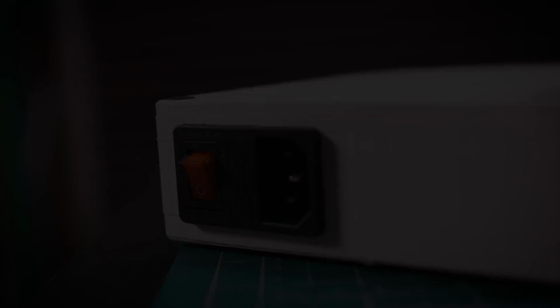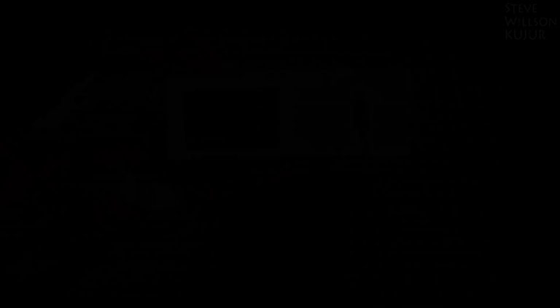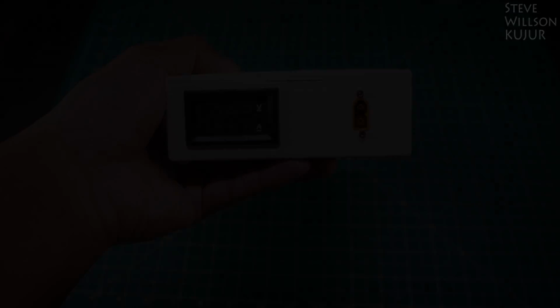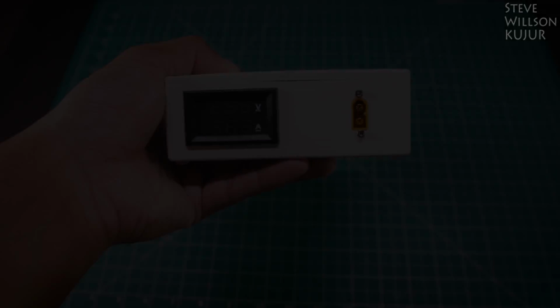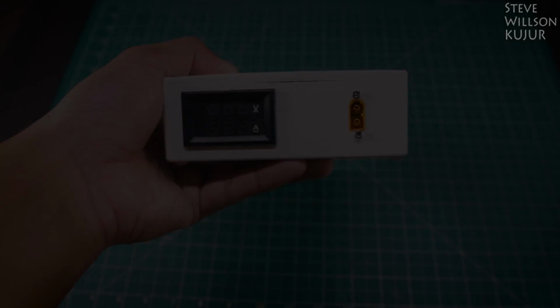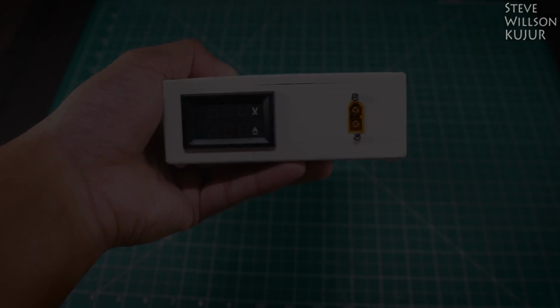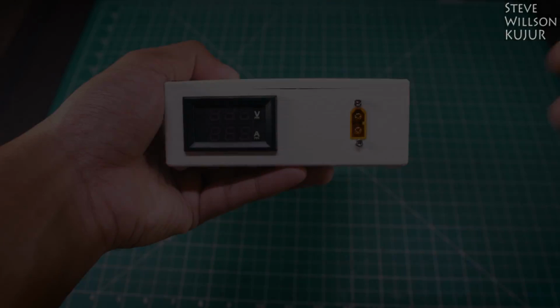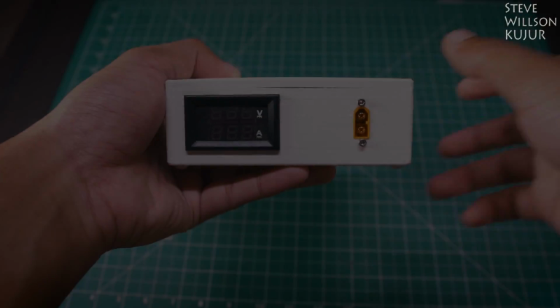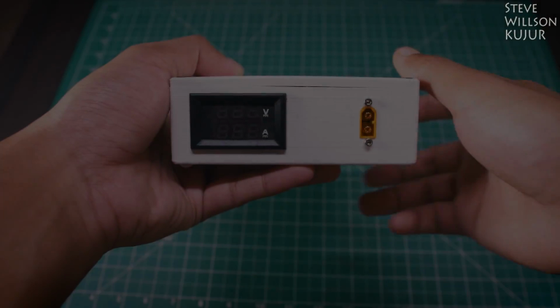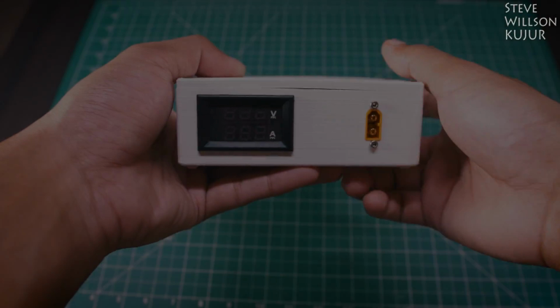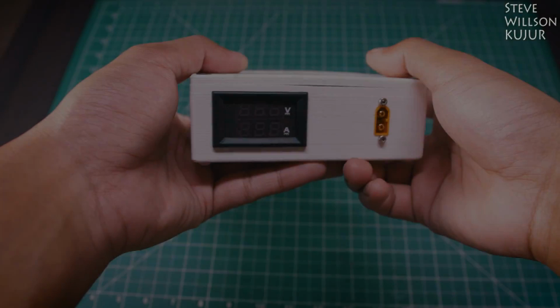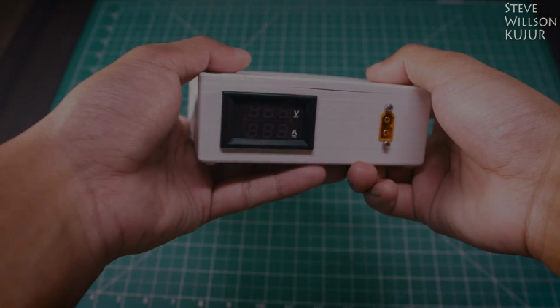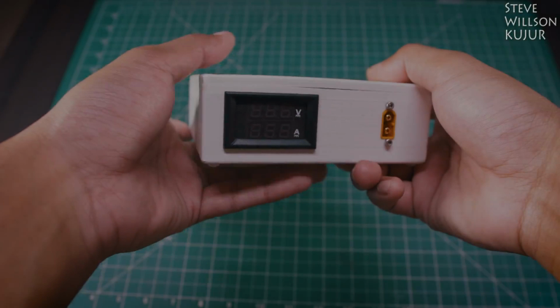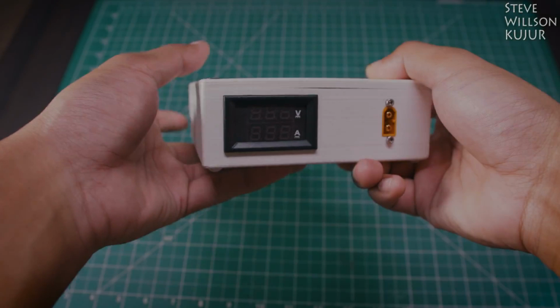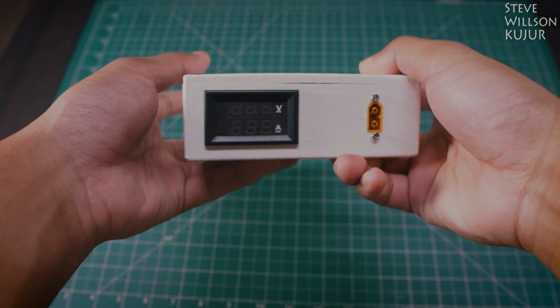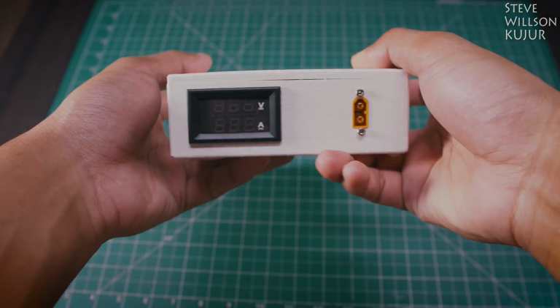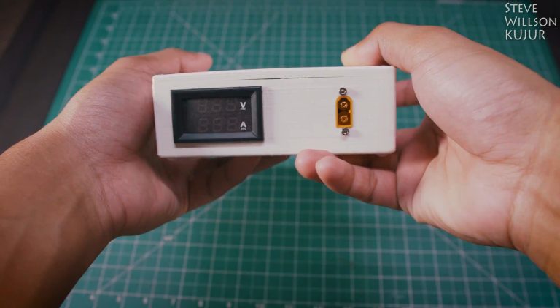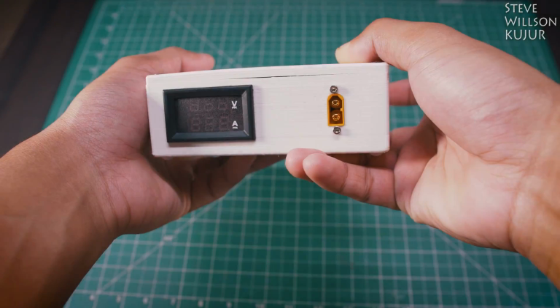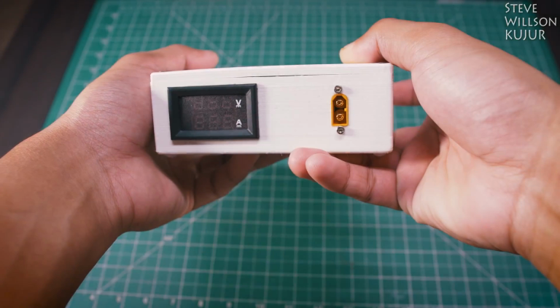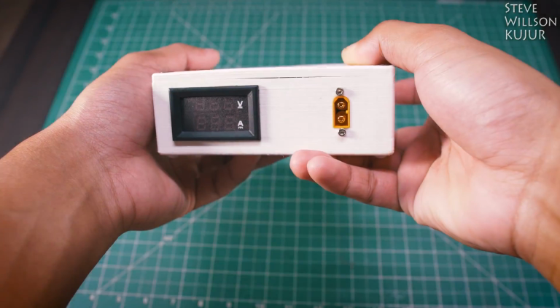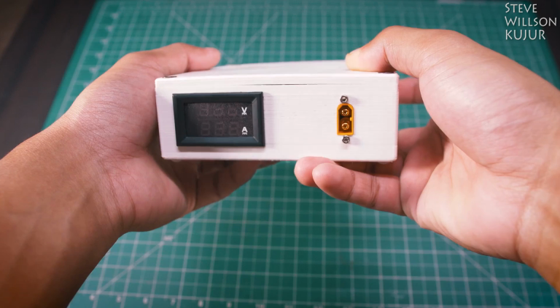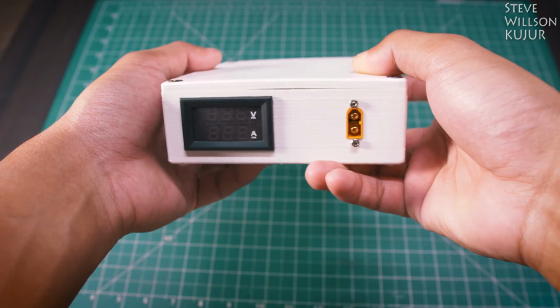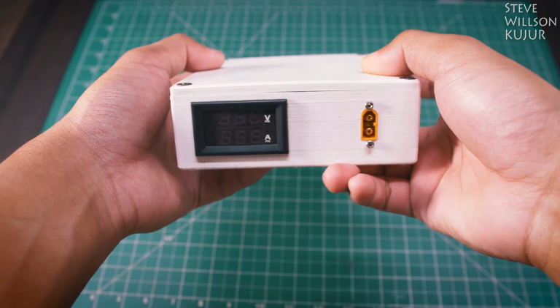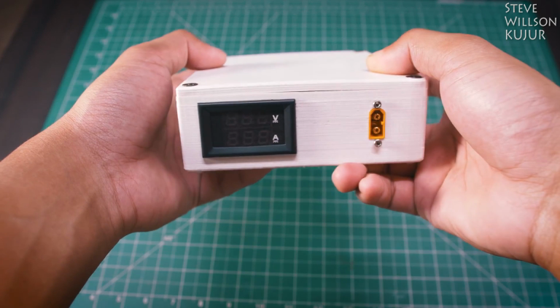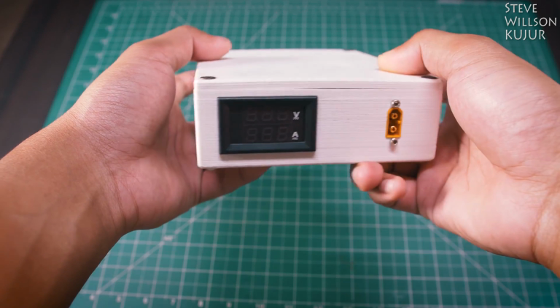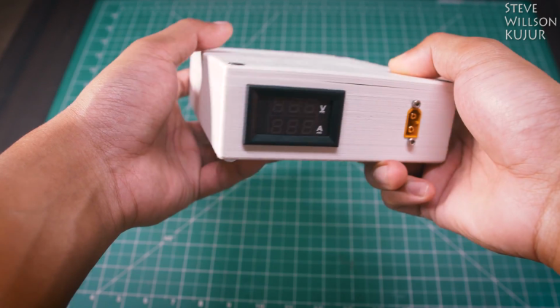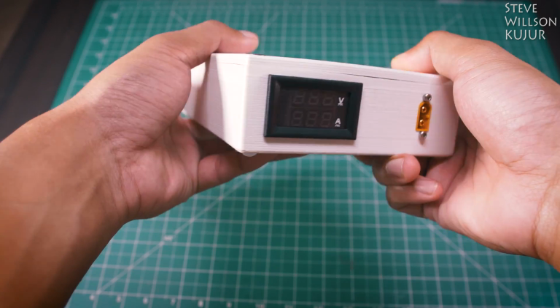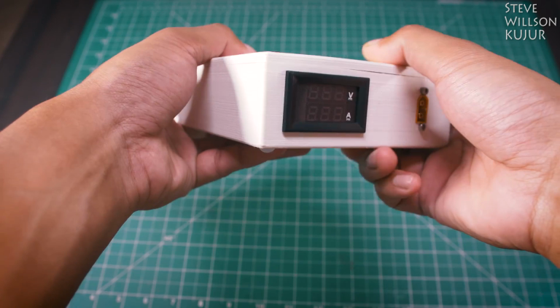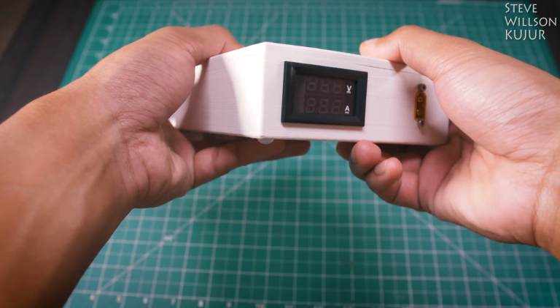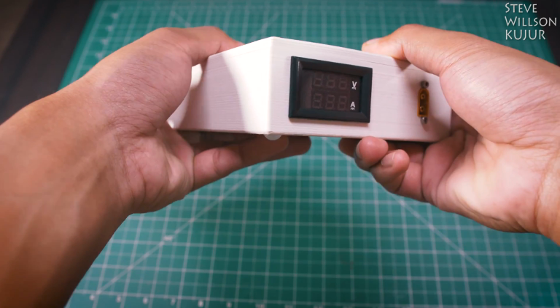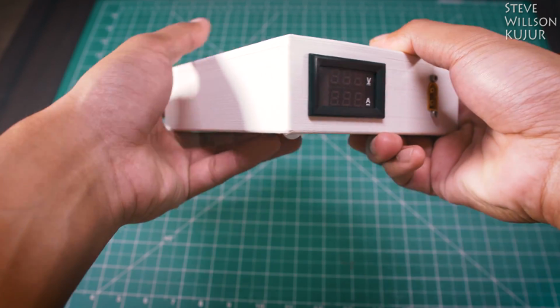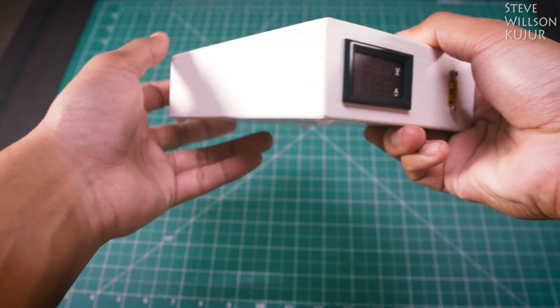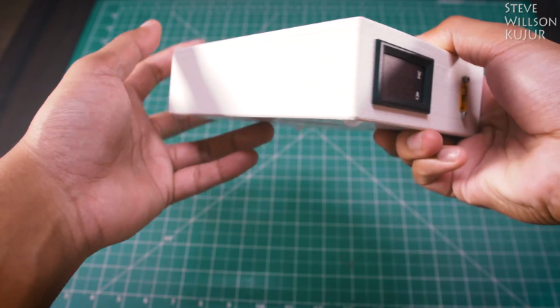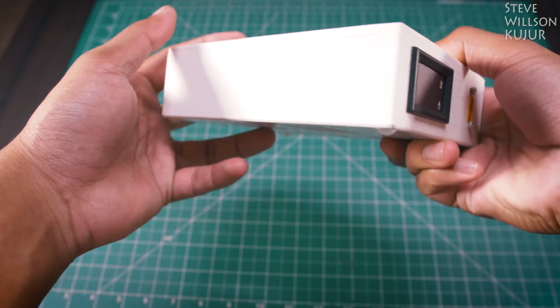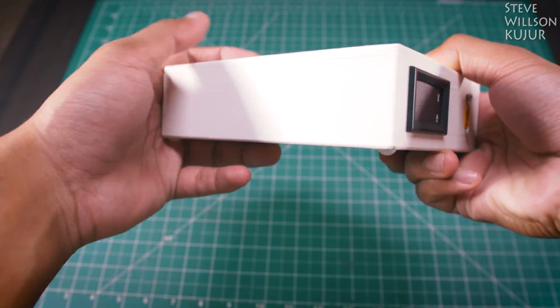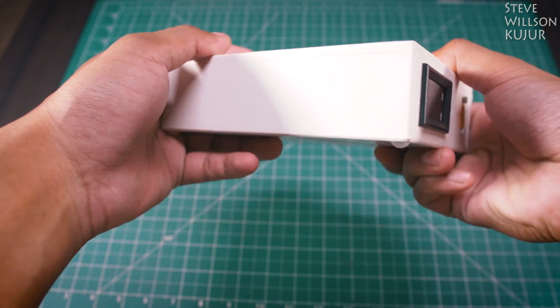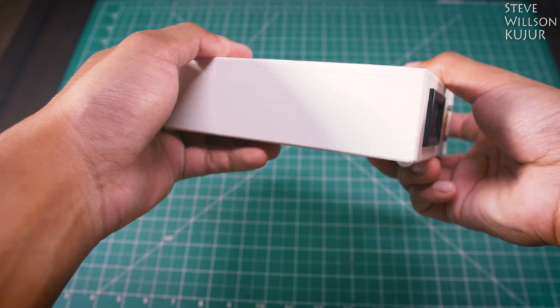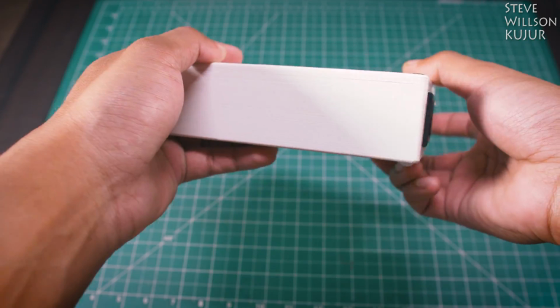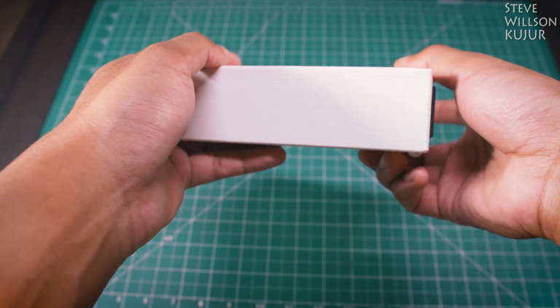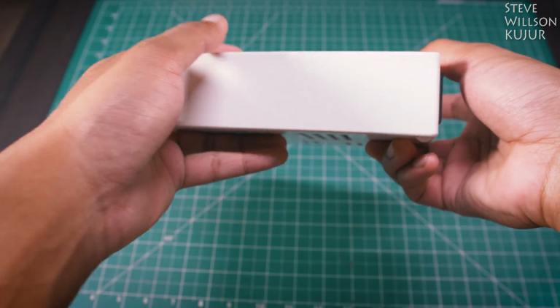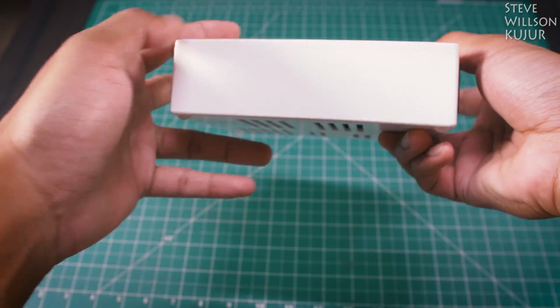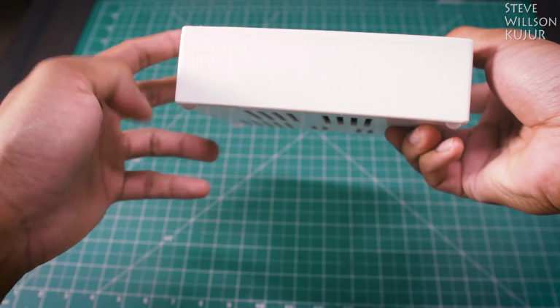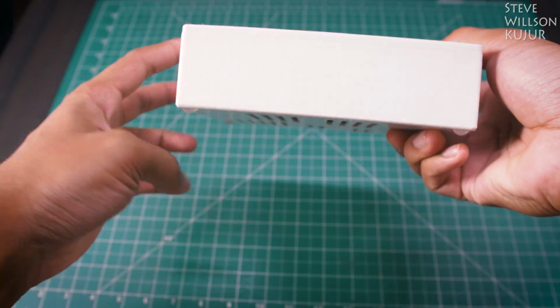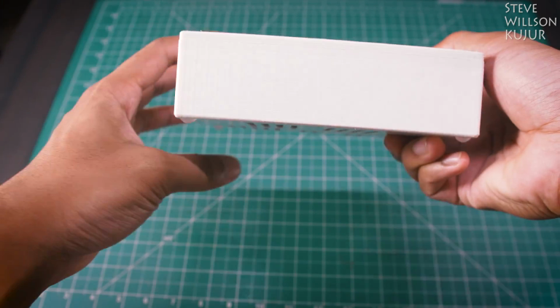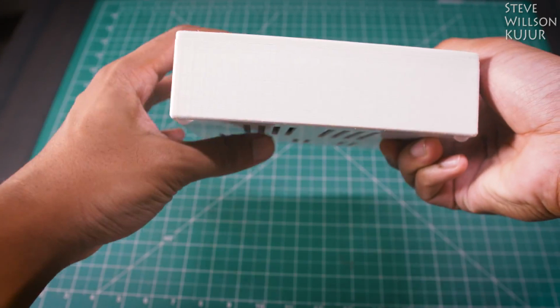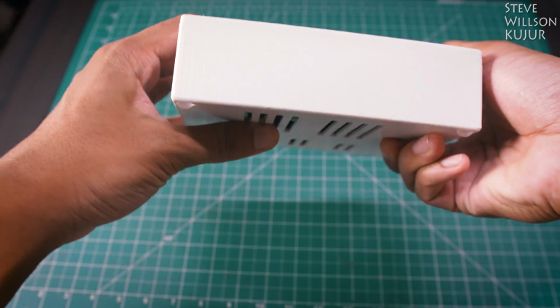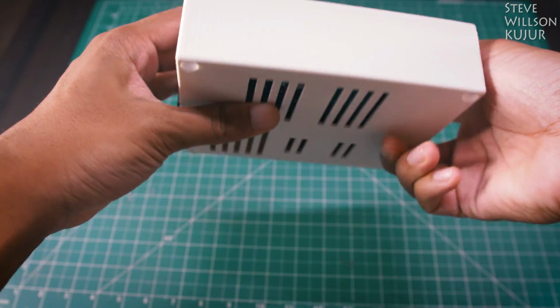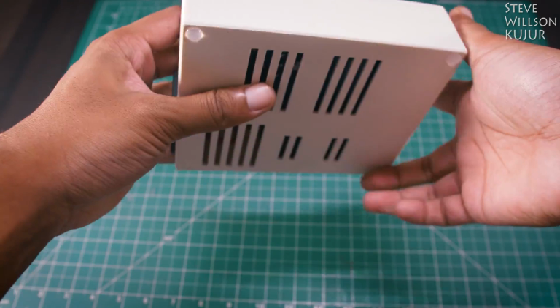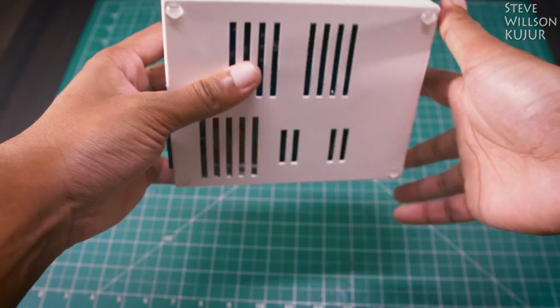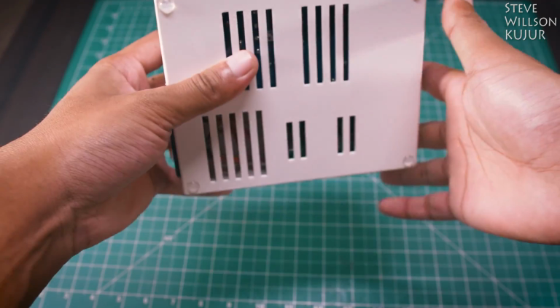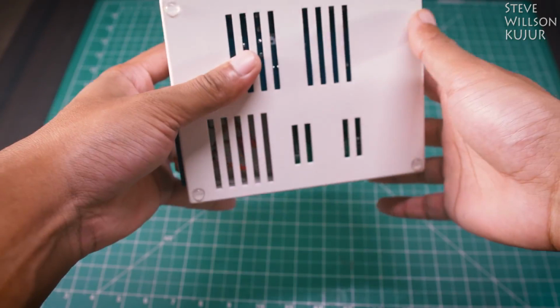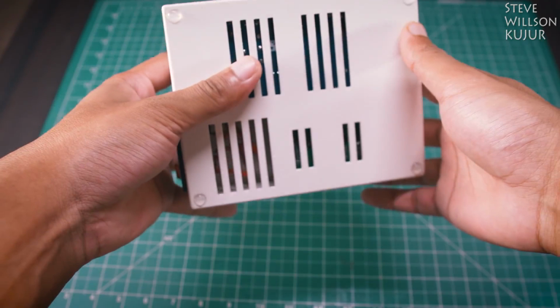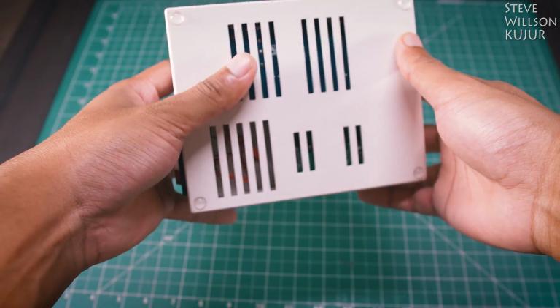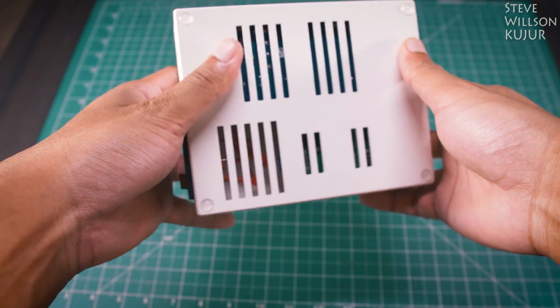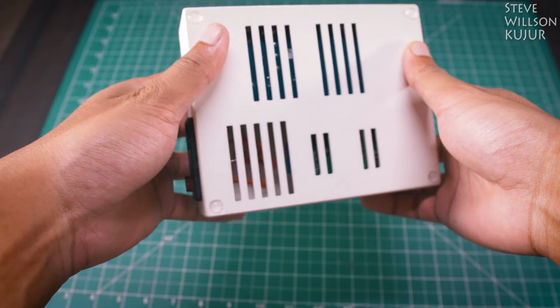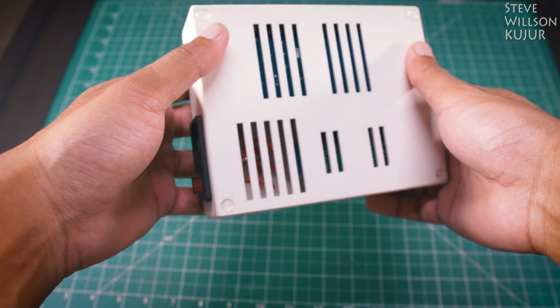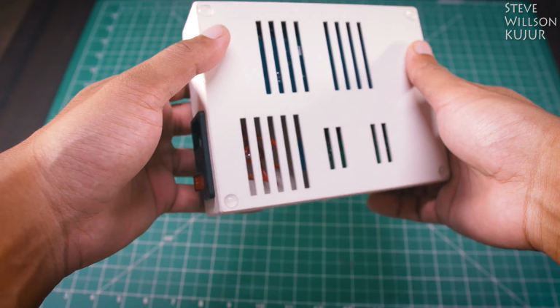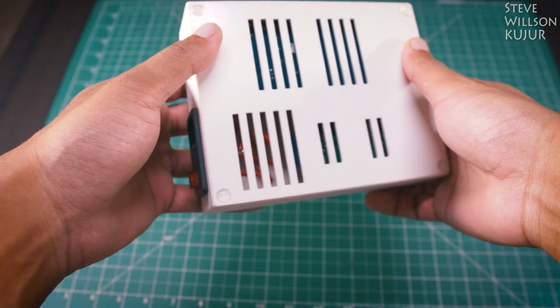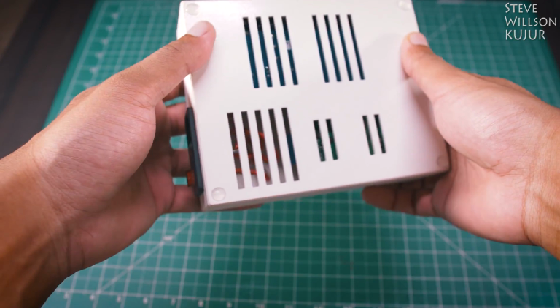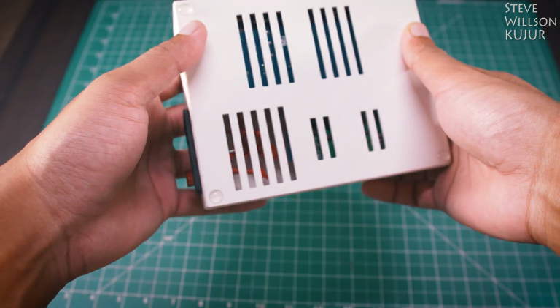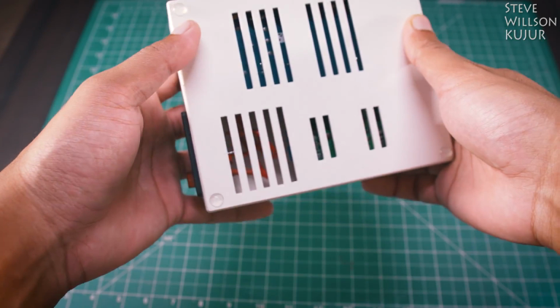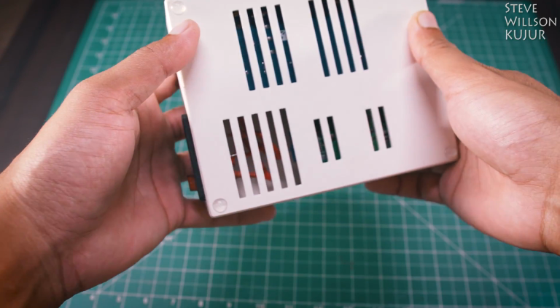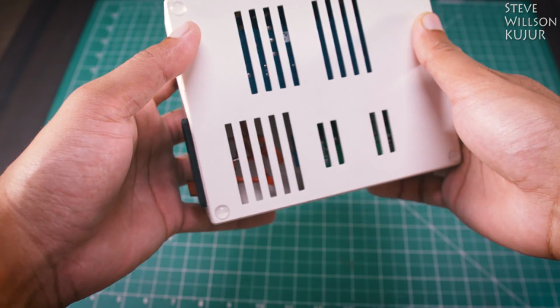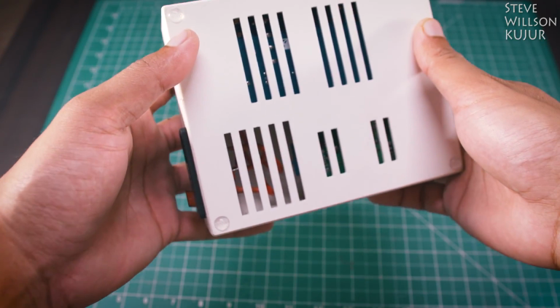Hello YouTube, Steve here. In this video, I am gonna show how I made this DIY Universal Battery Charger.